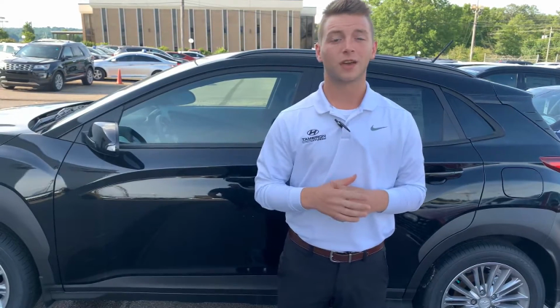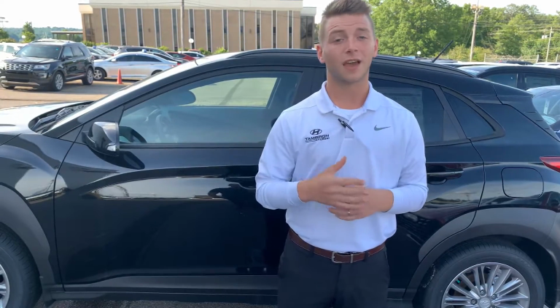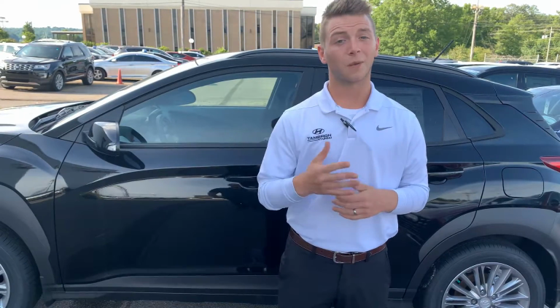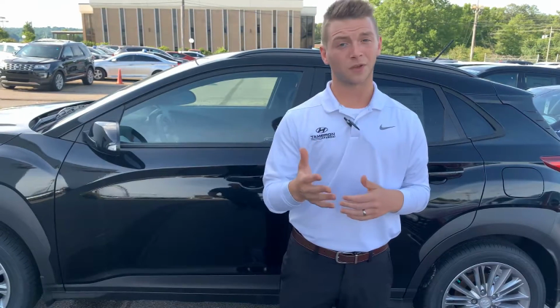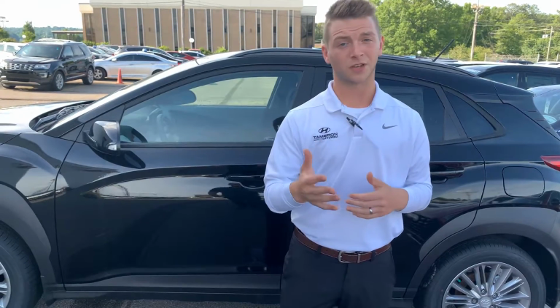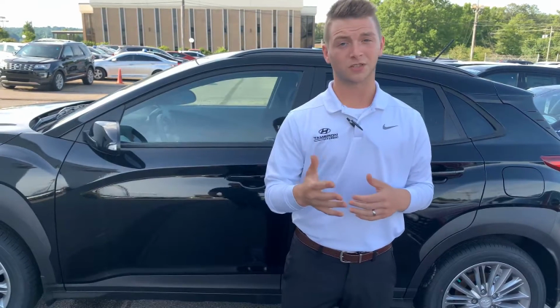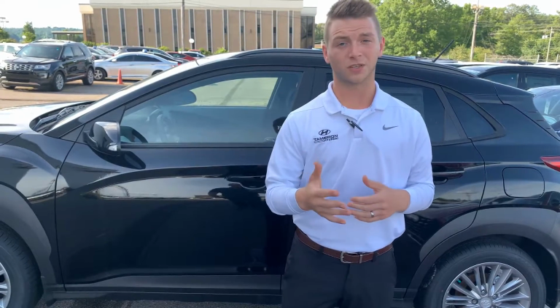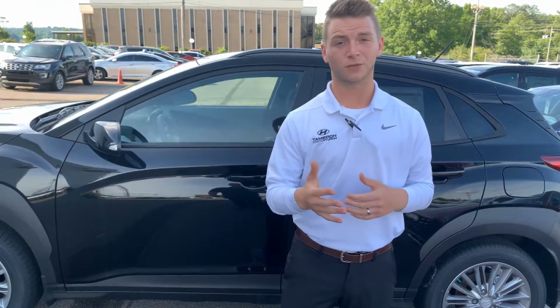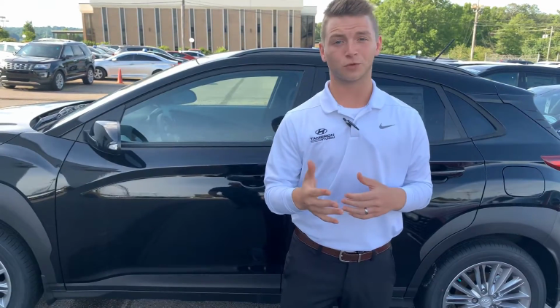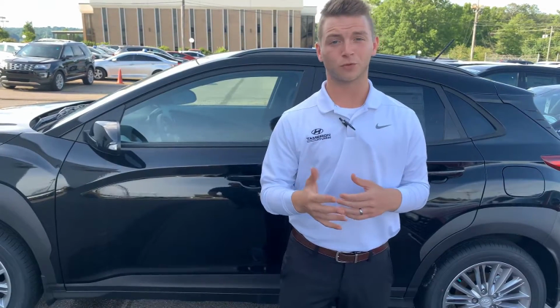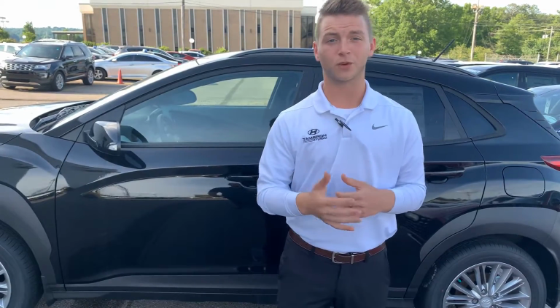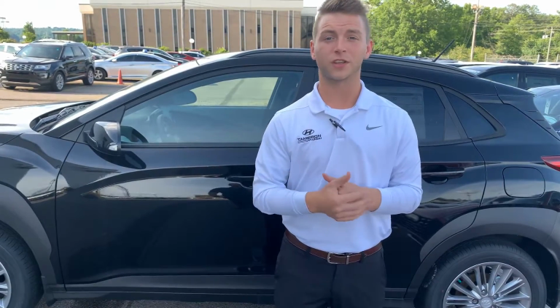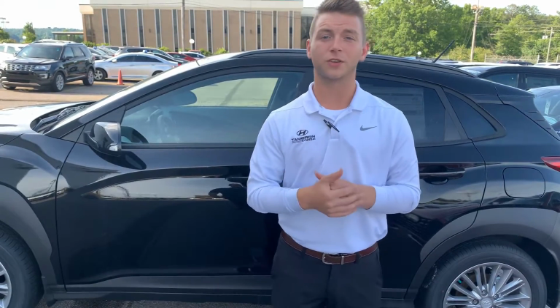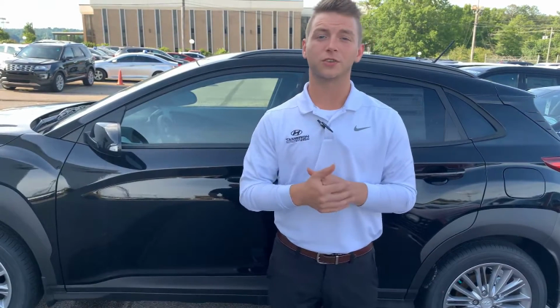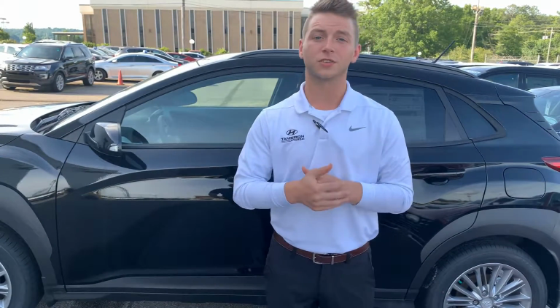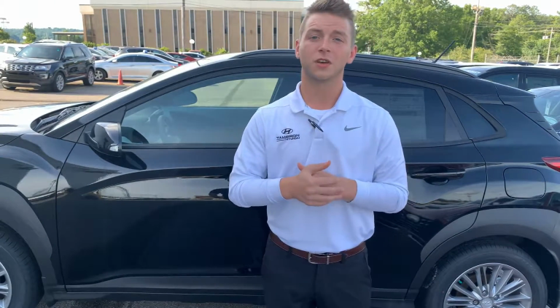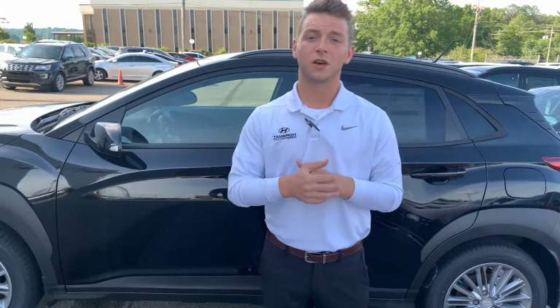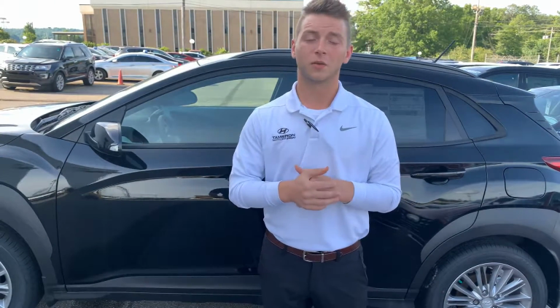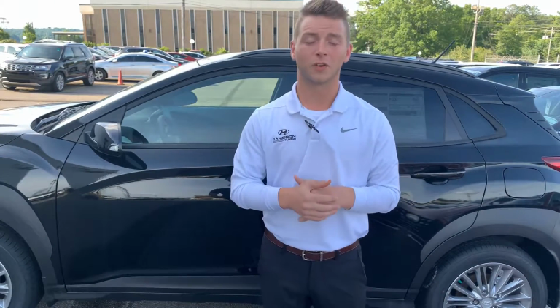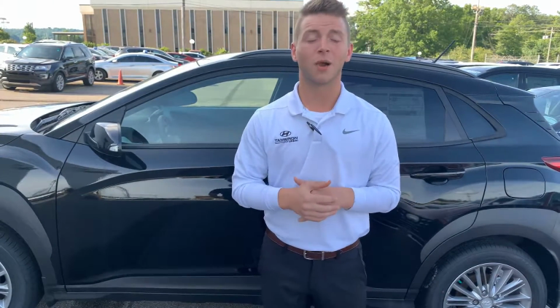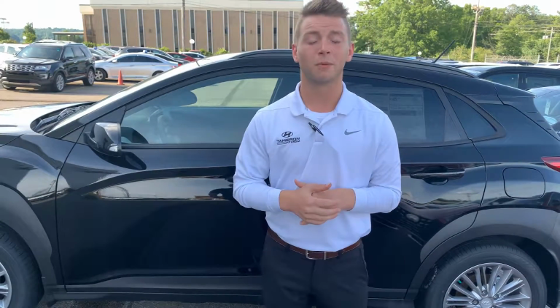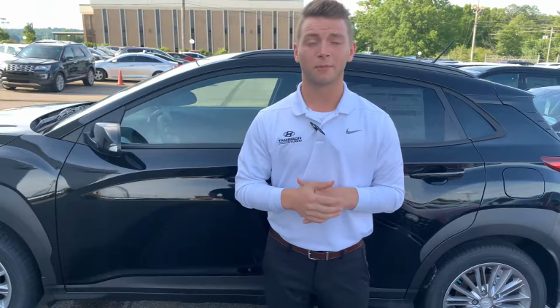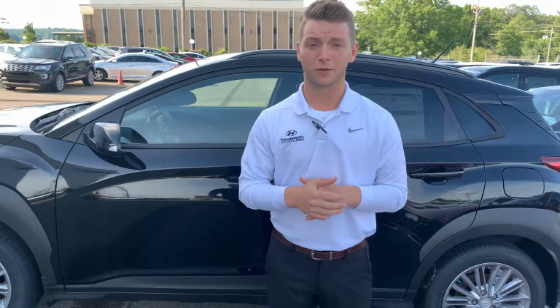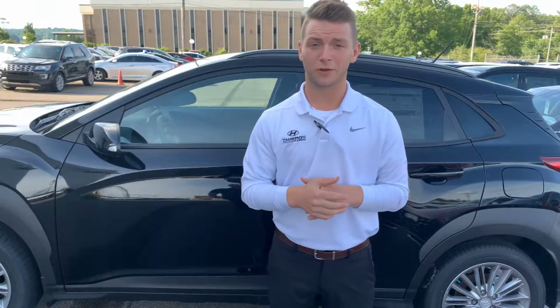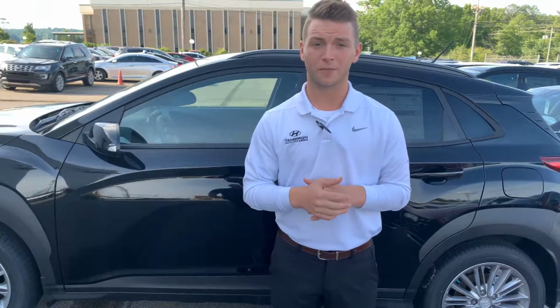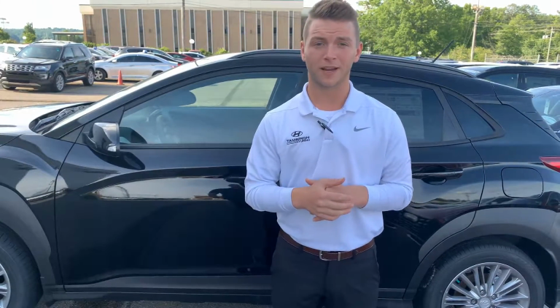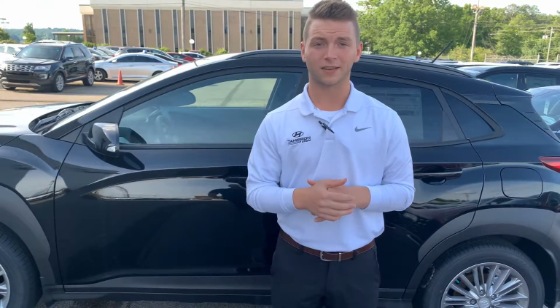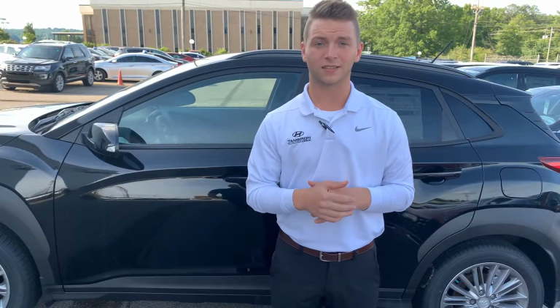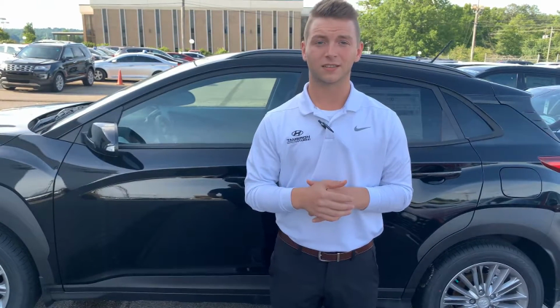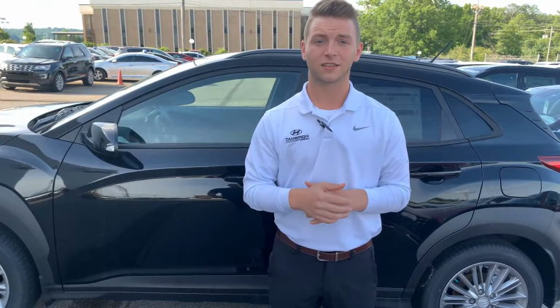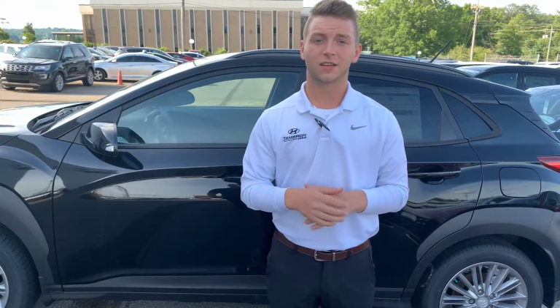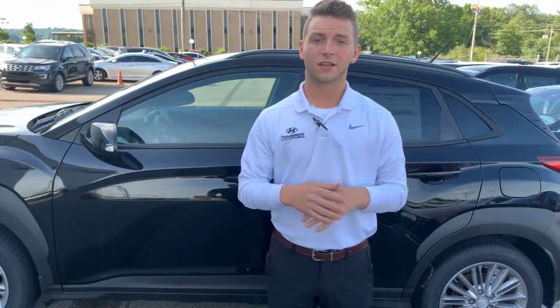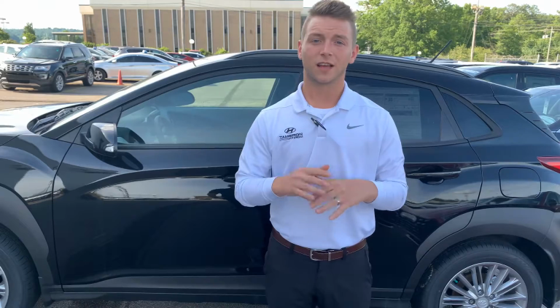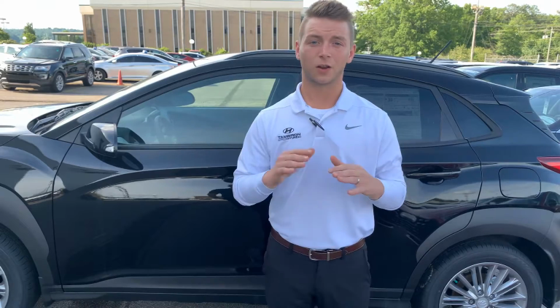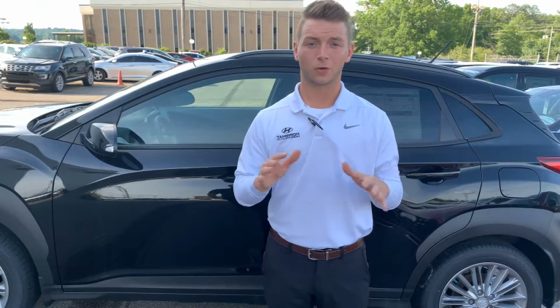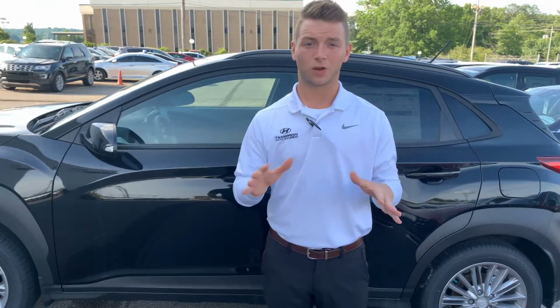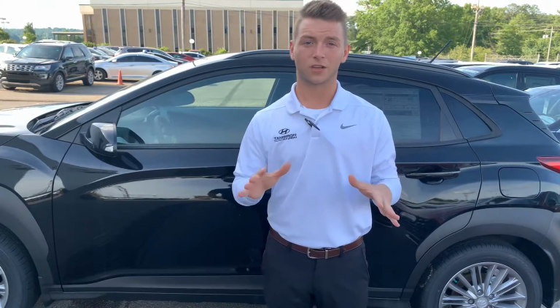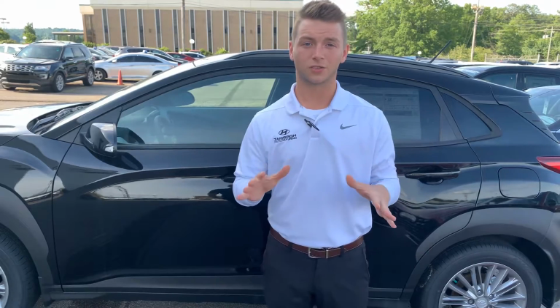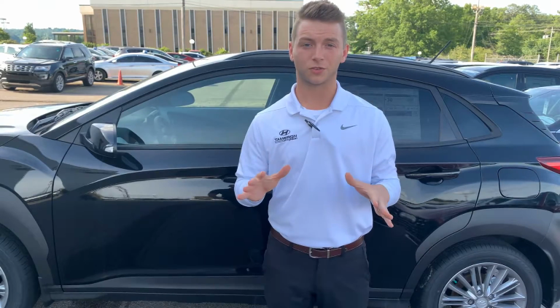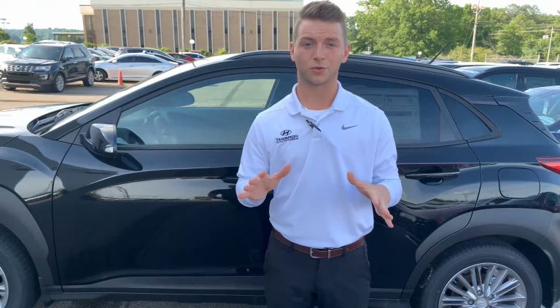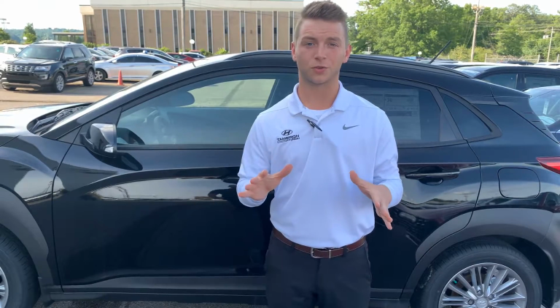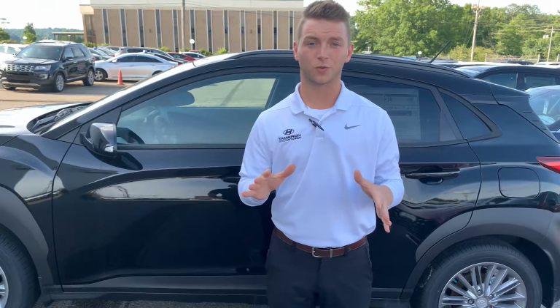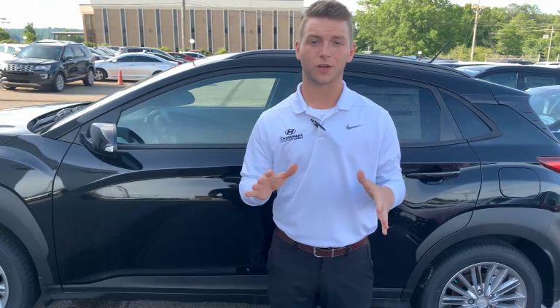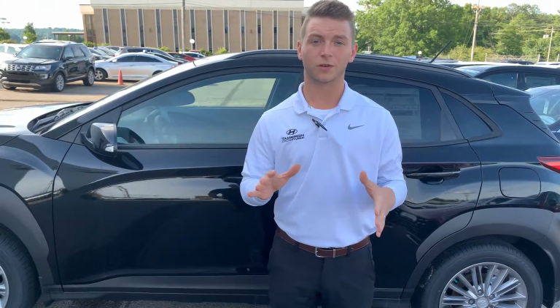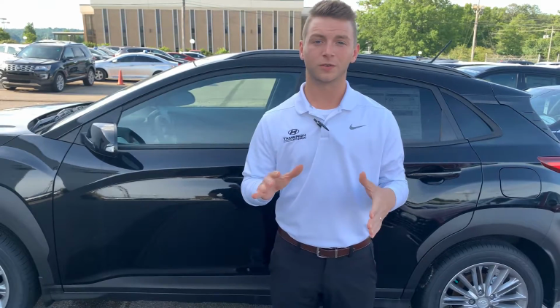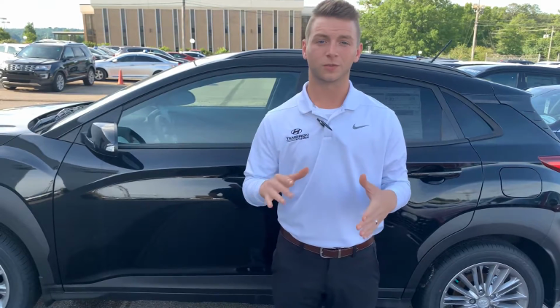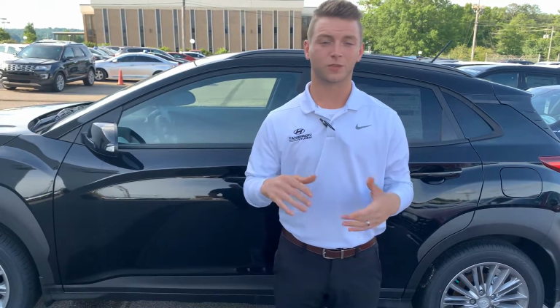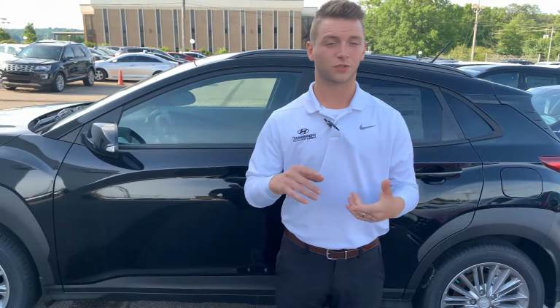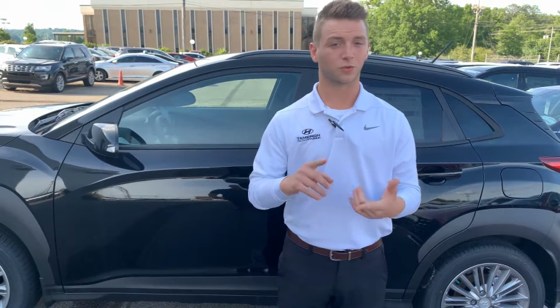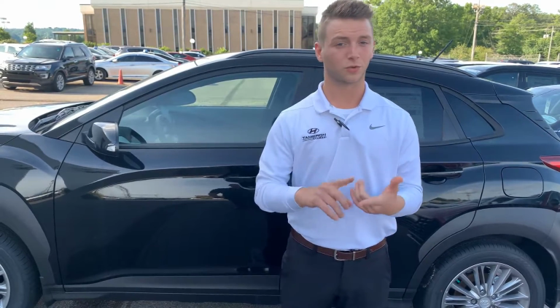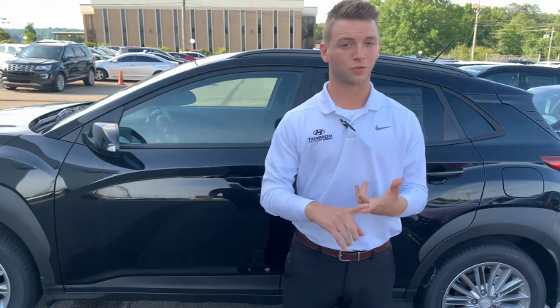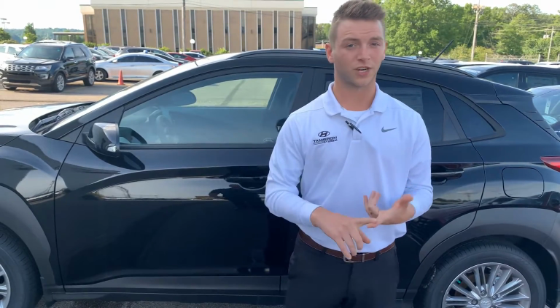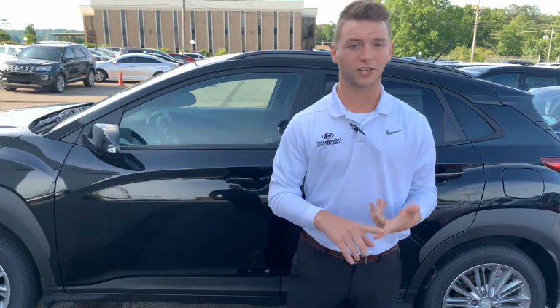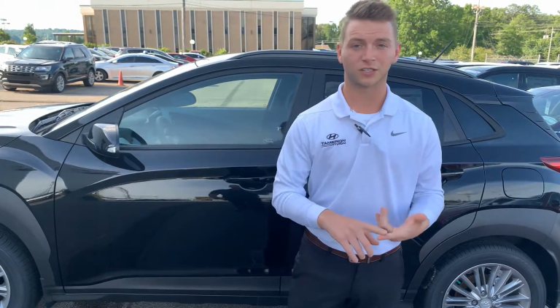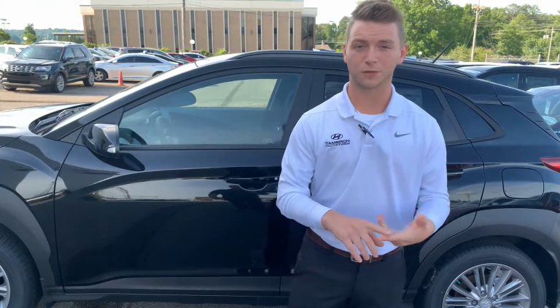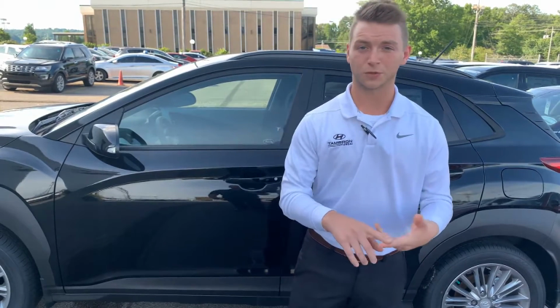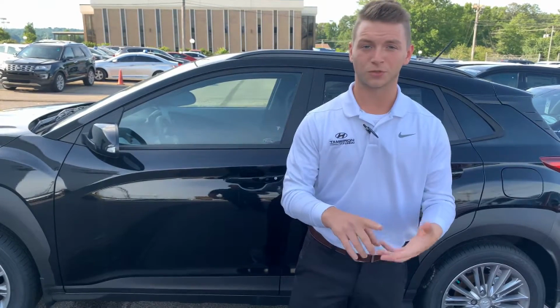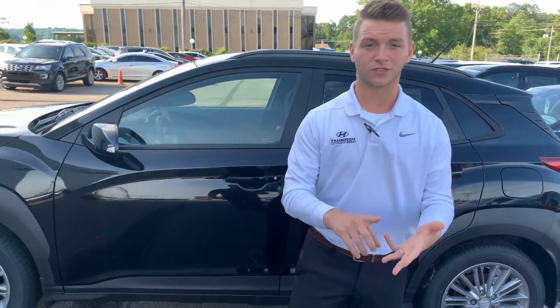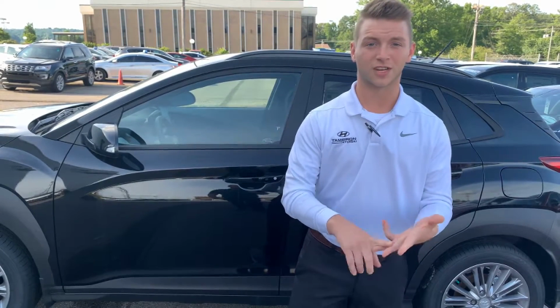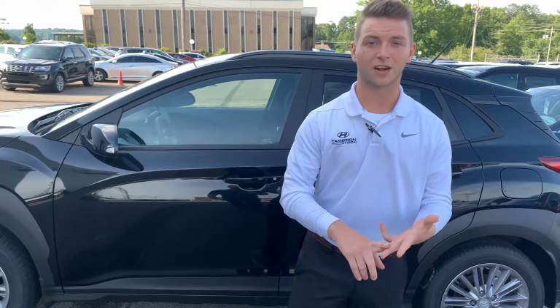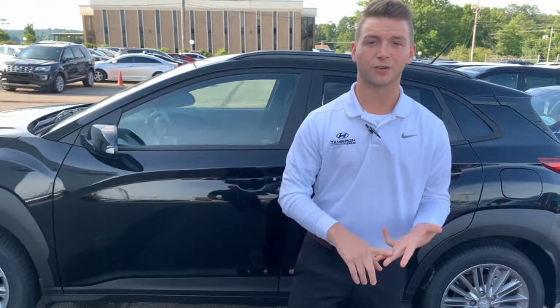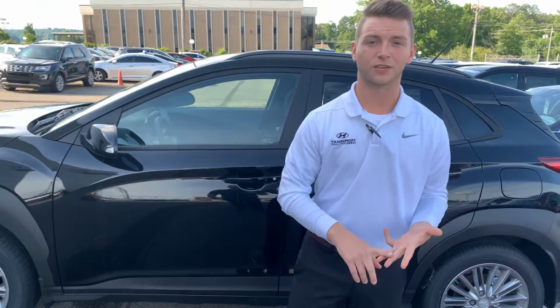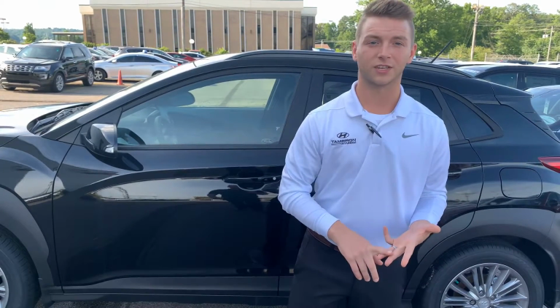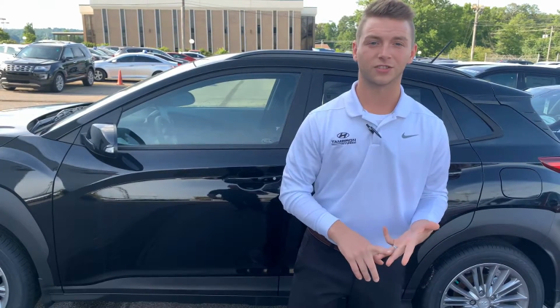We also give you three years of complimentary maintenance at no cost to you as well, which covers your oil changes, filters, and tire rotations.